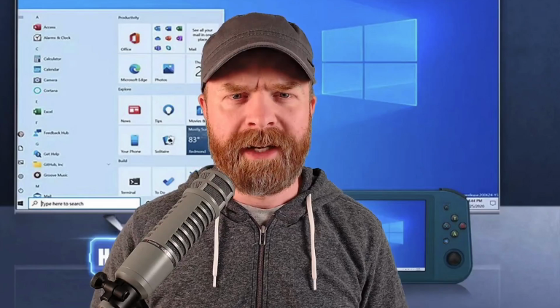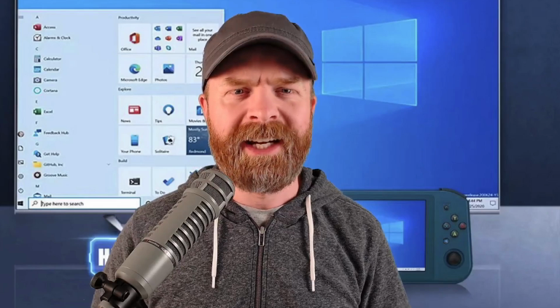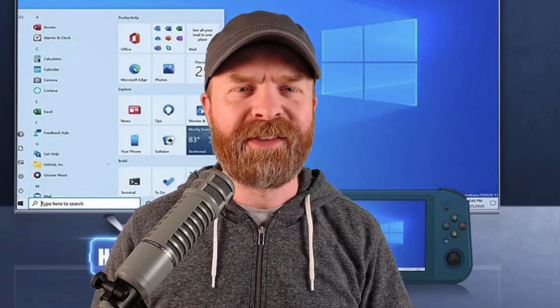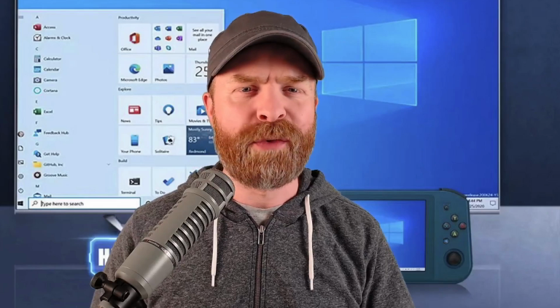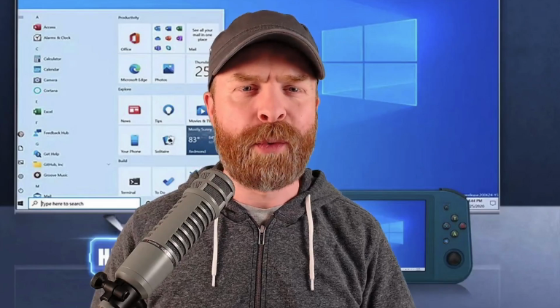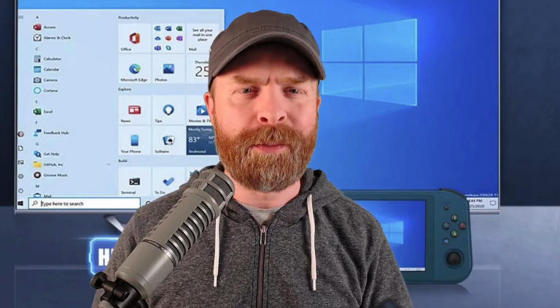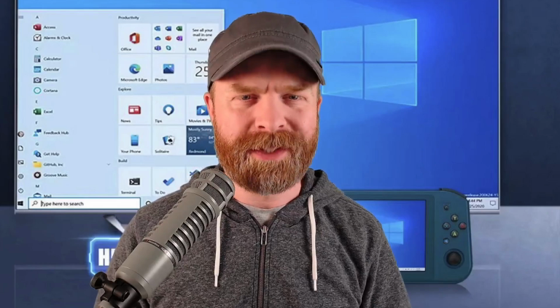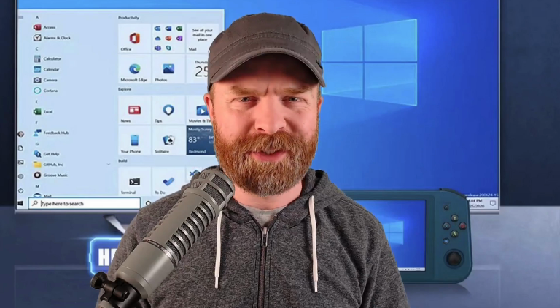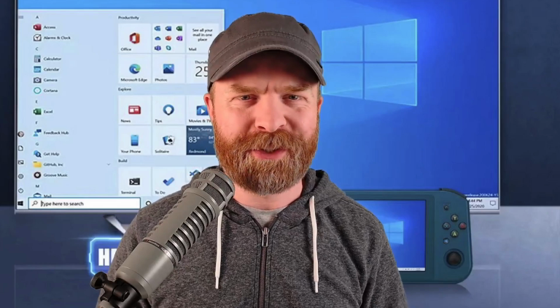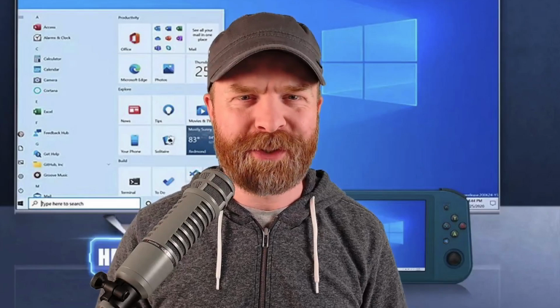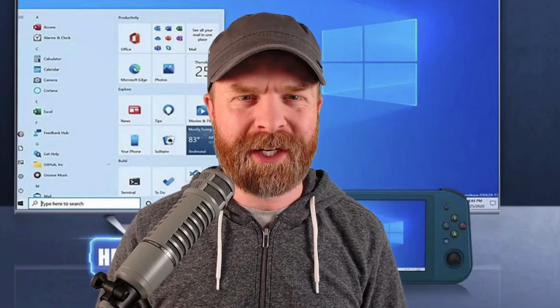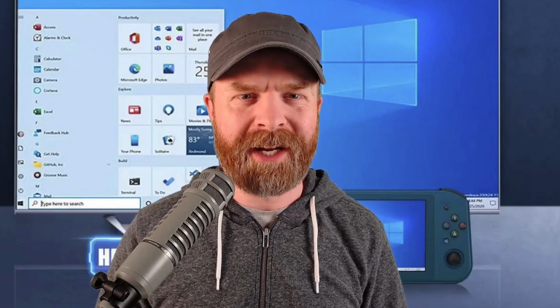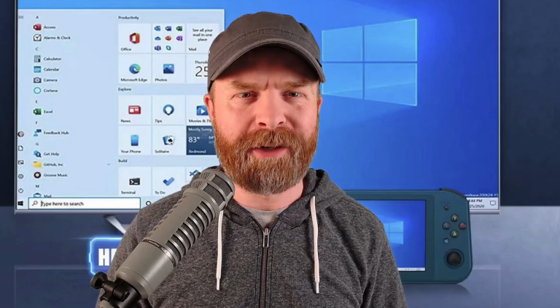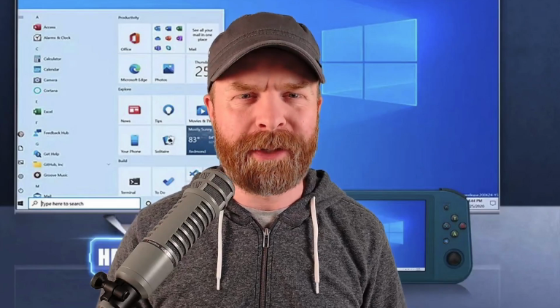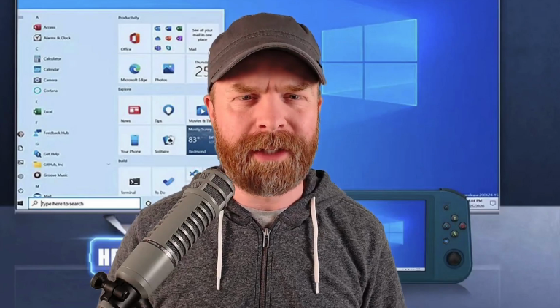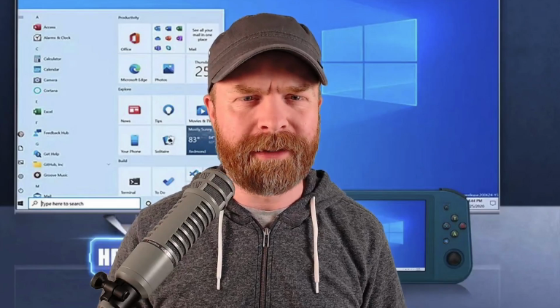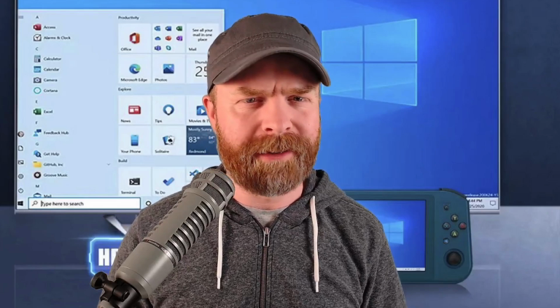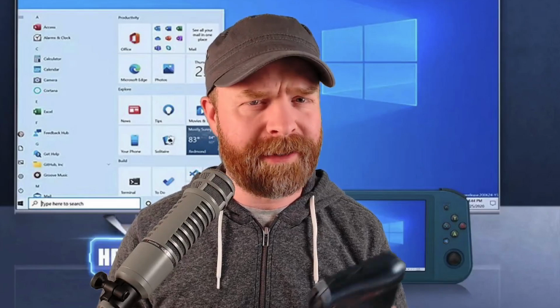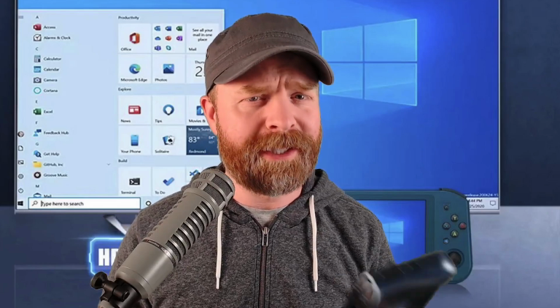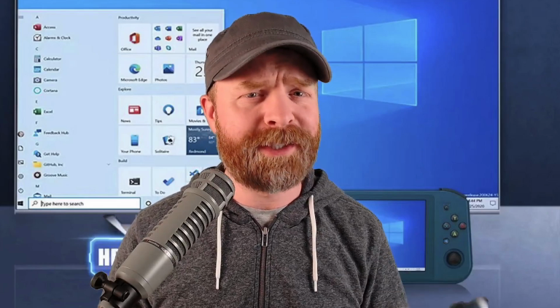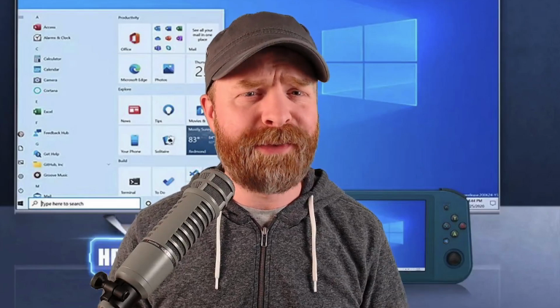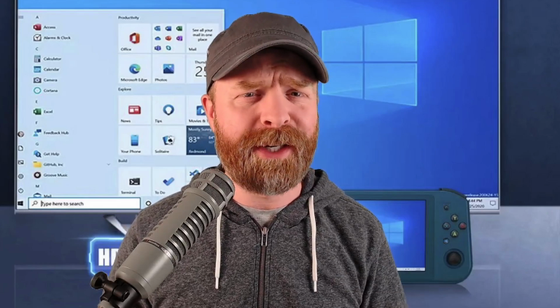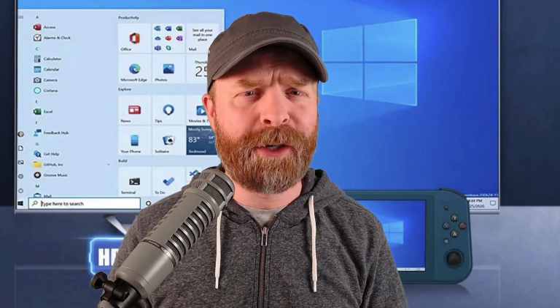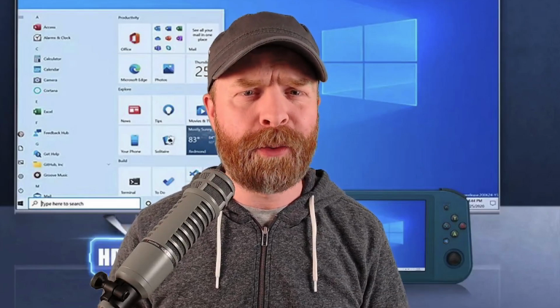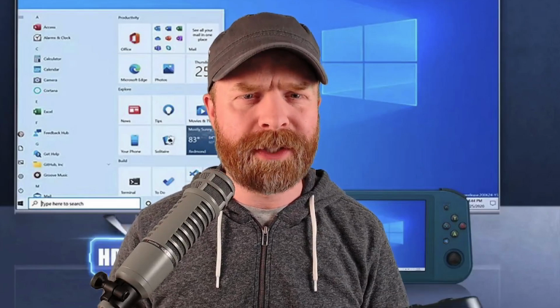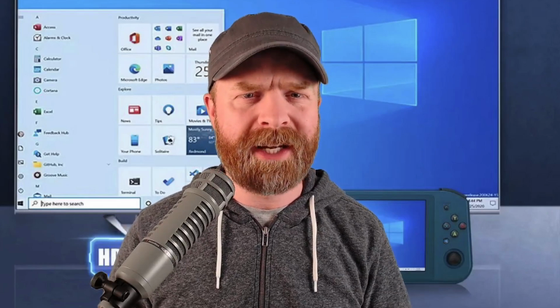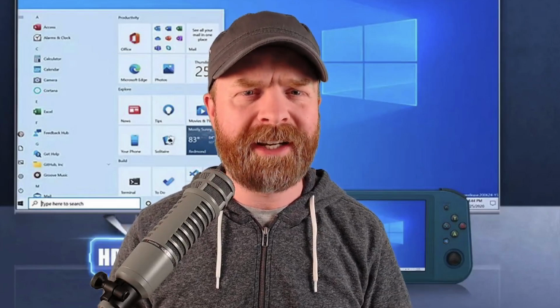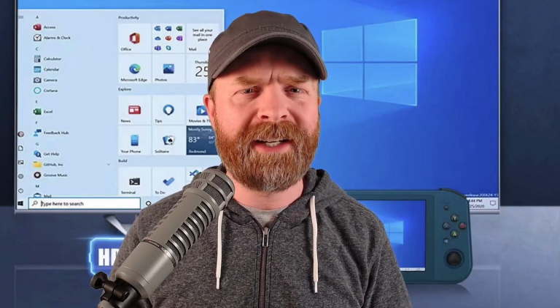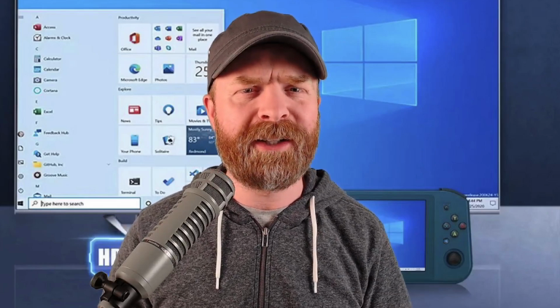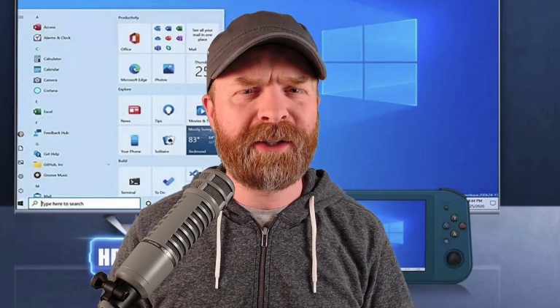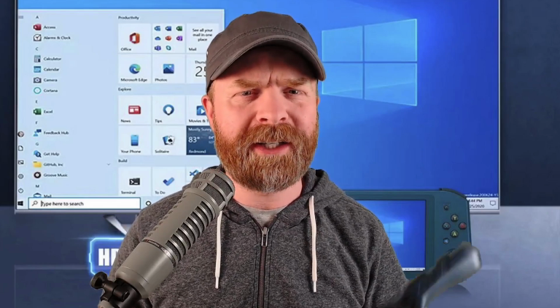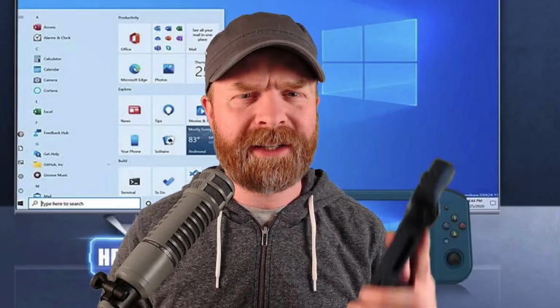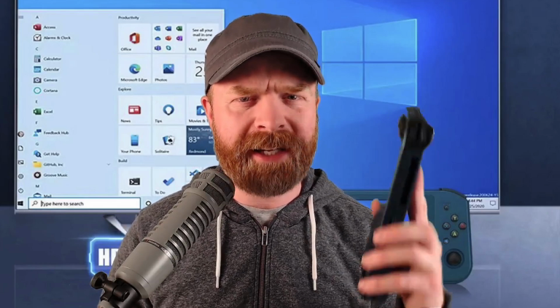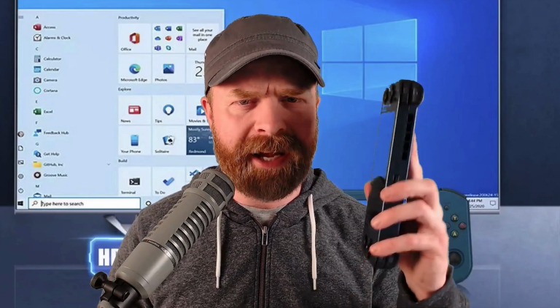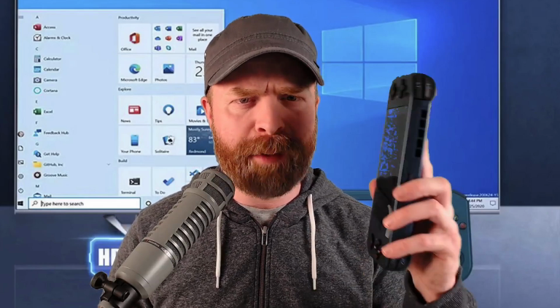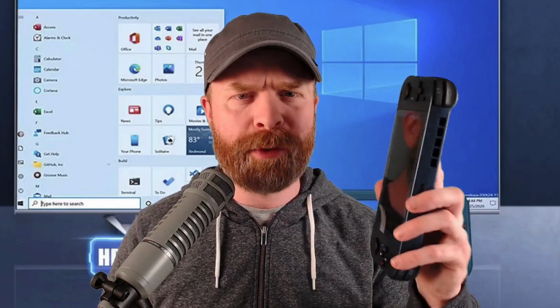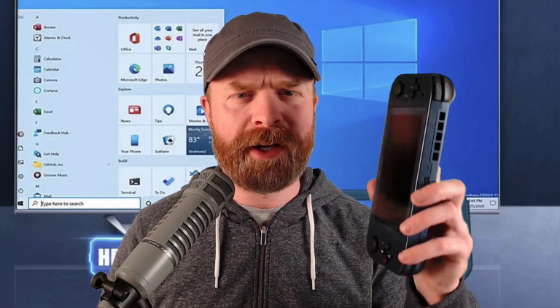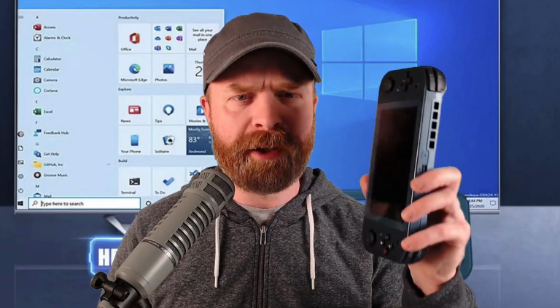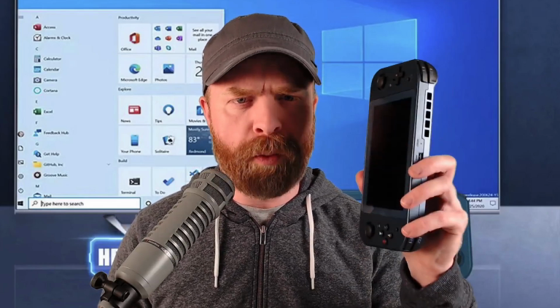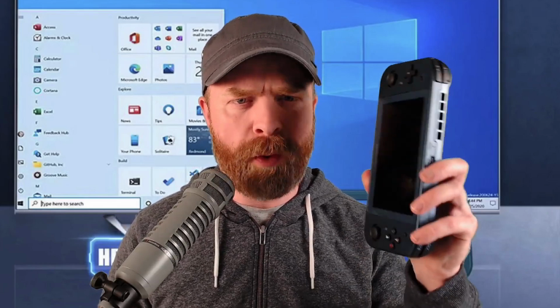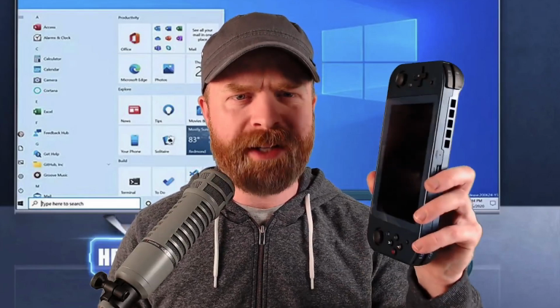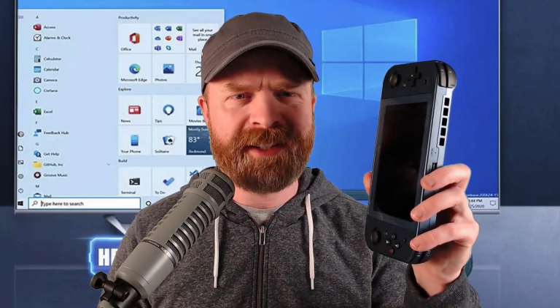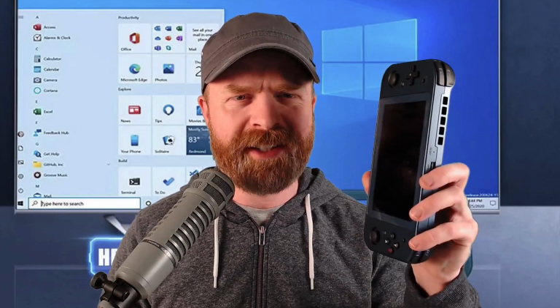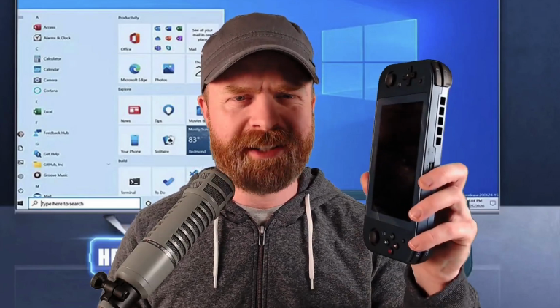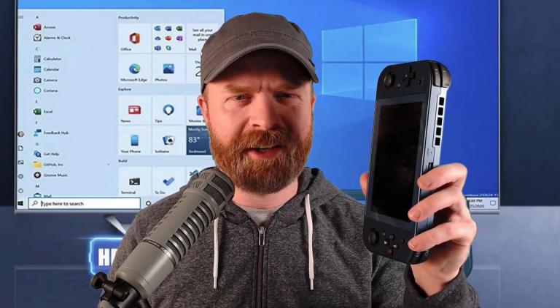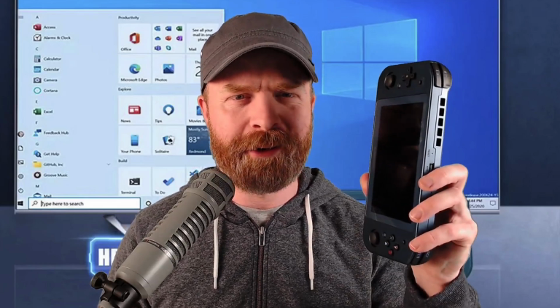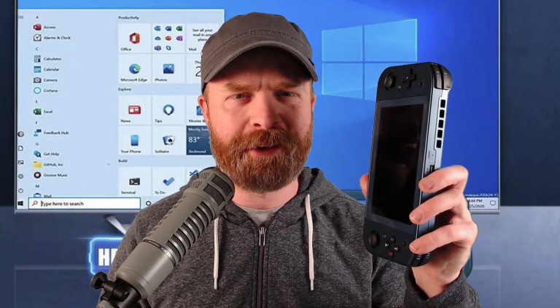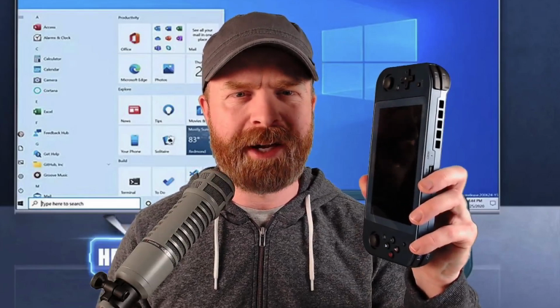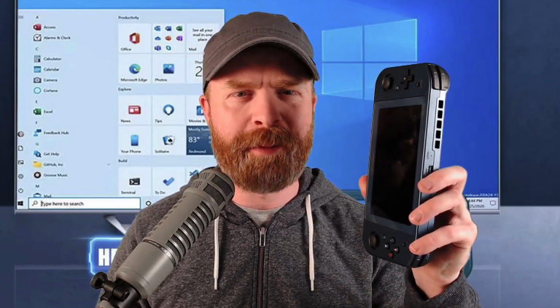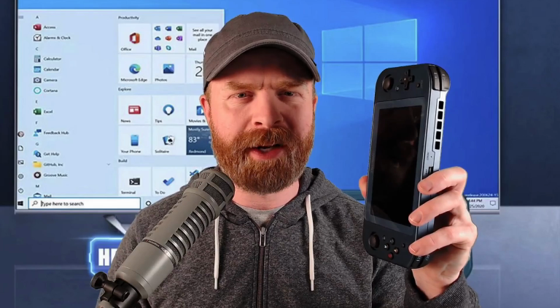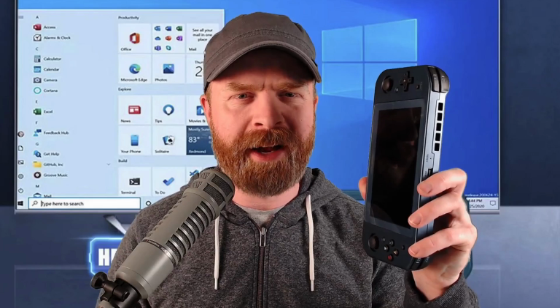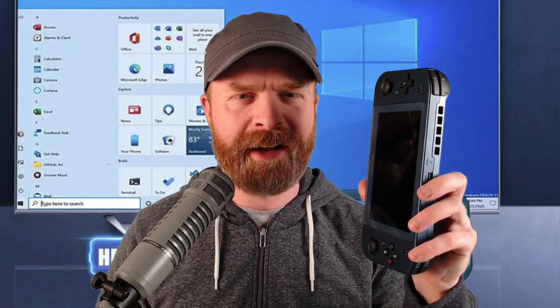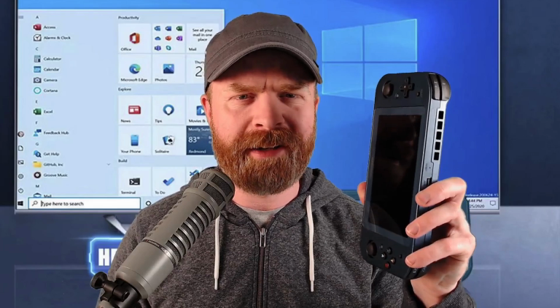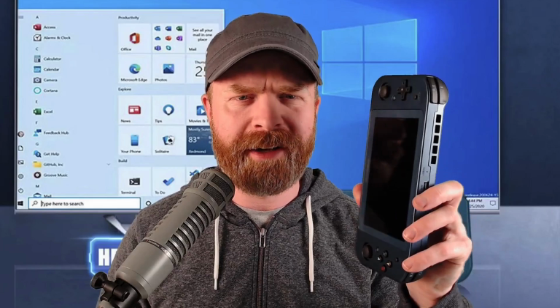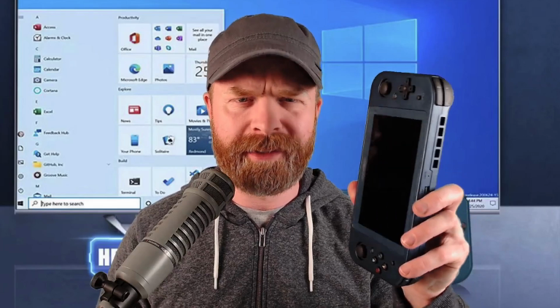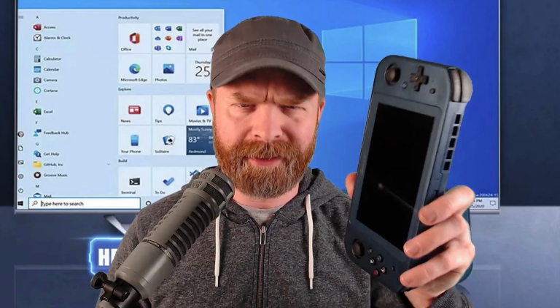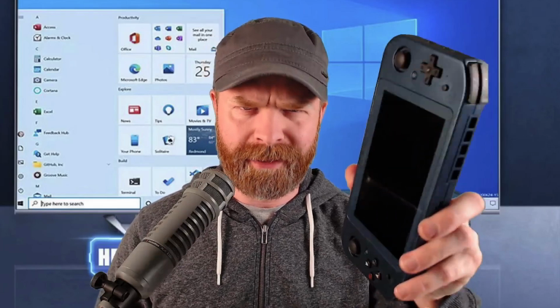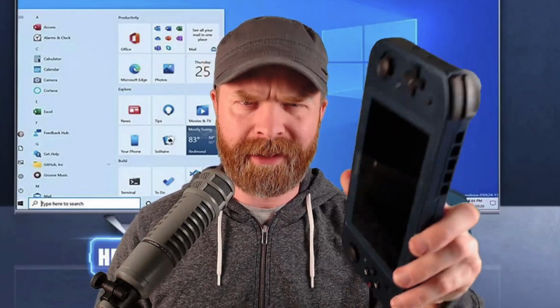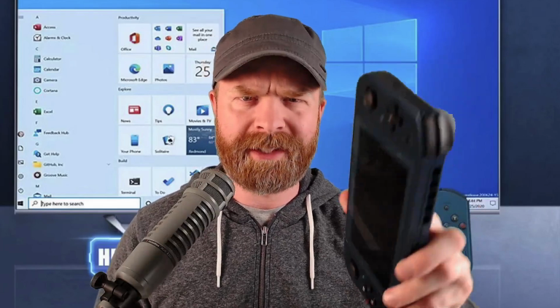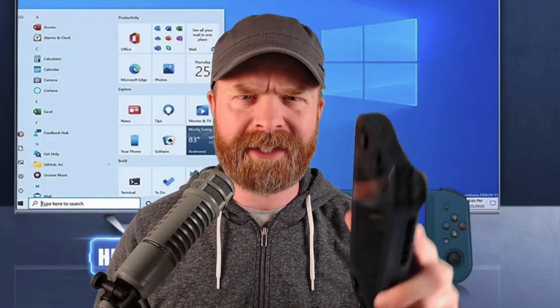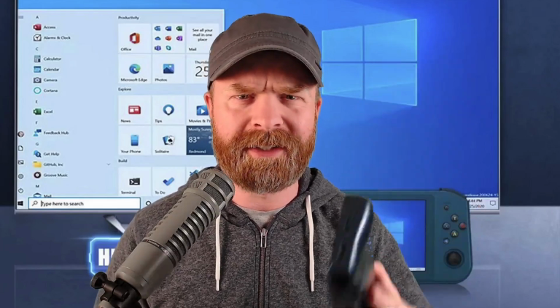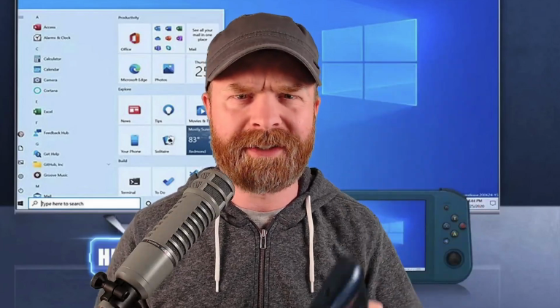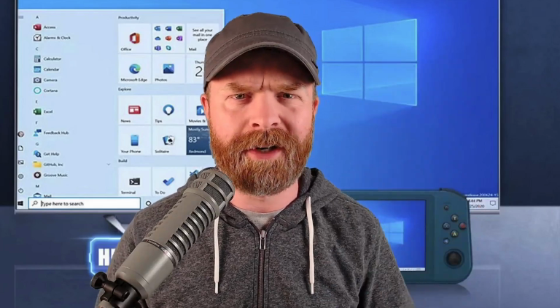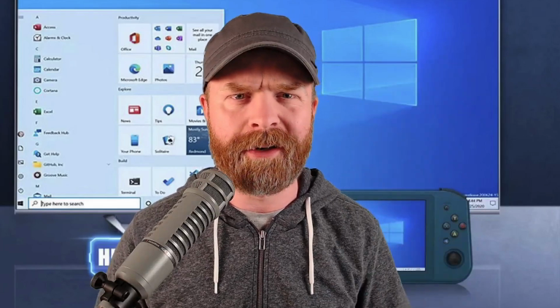Hey everyone, Mr. Sujano here. In this video, we're taking a look at the Anbernic Win 600 gaming handheld. Let's get started.